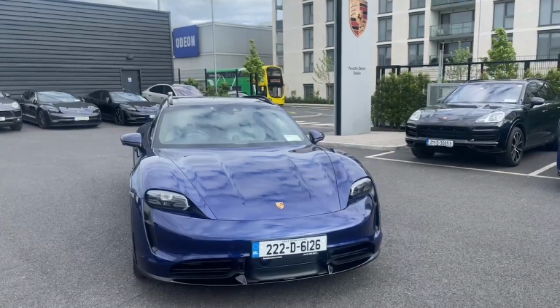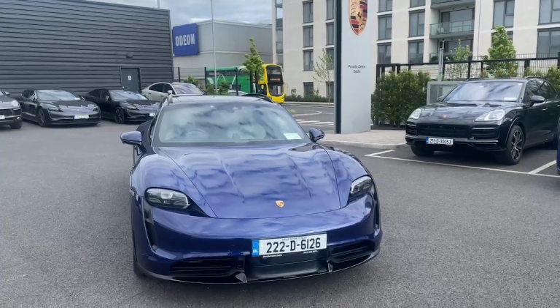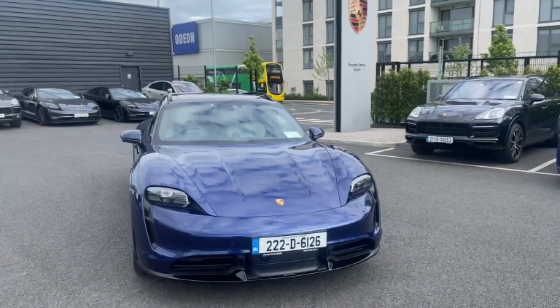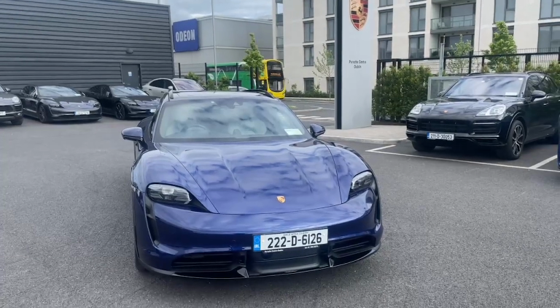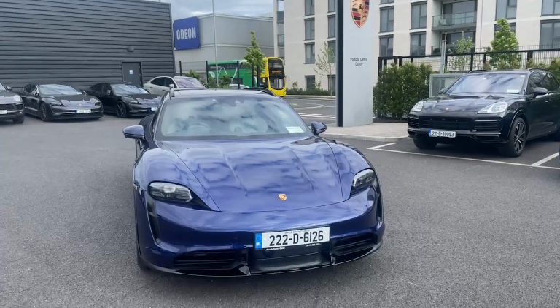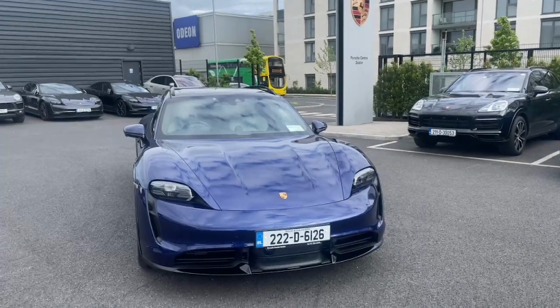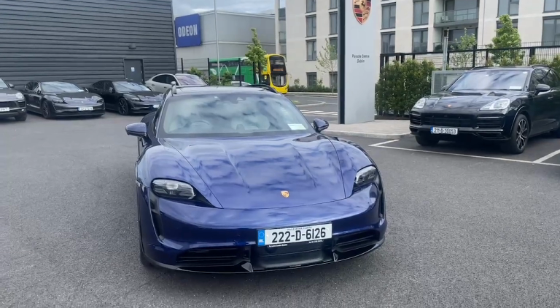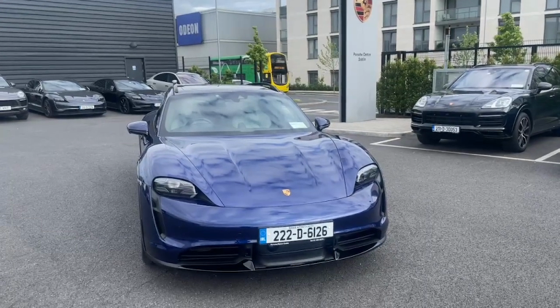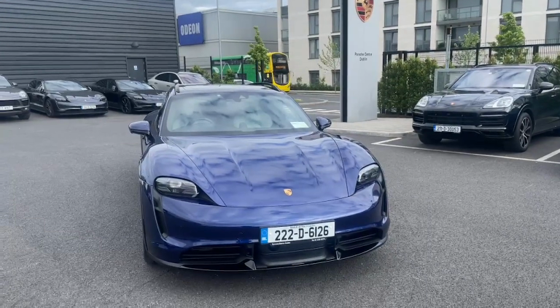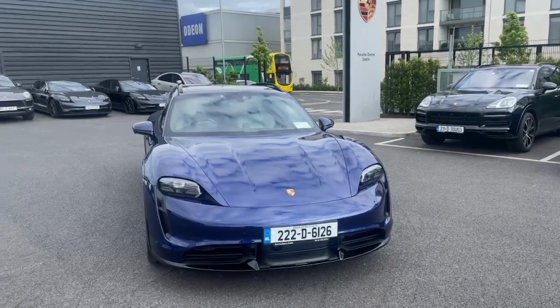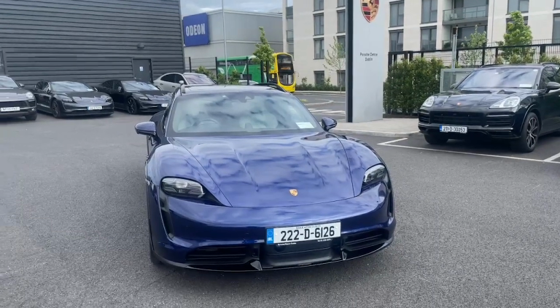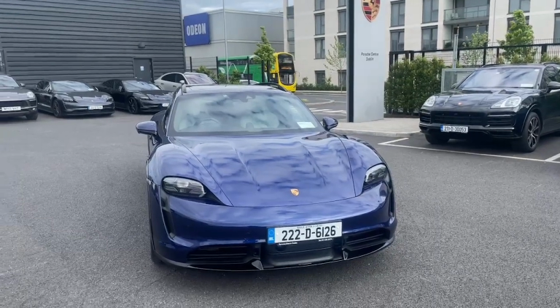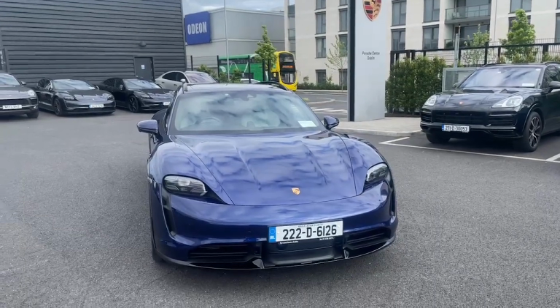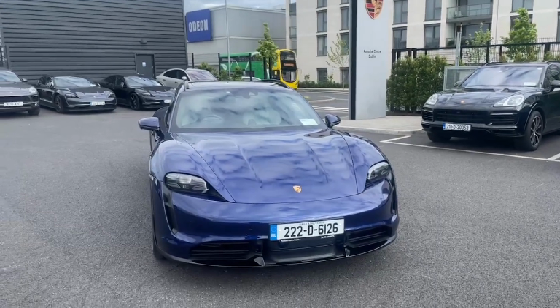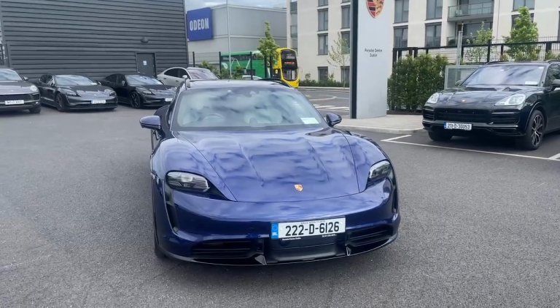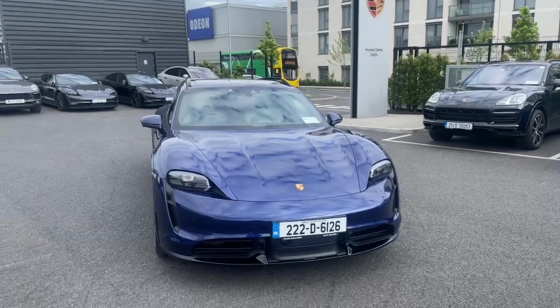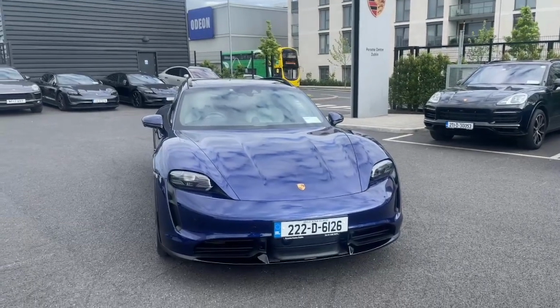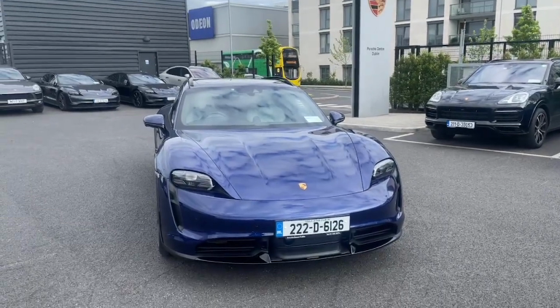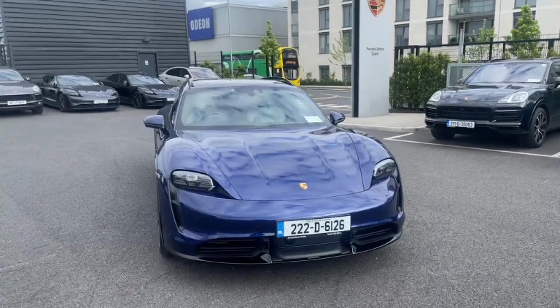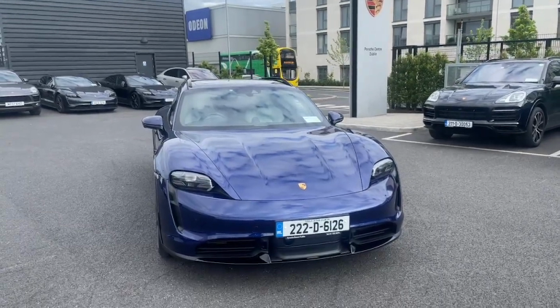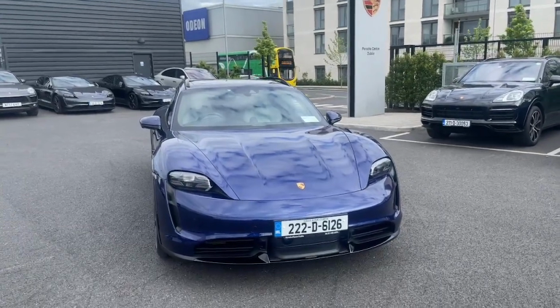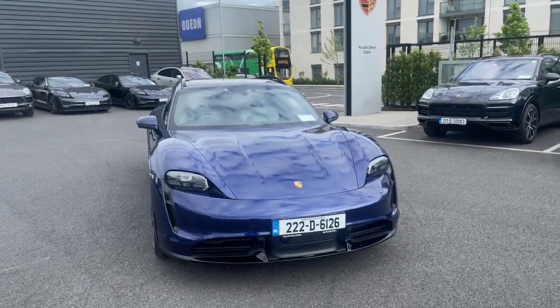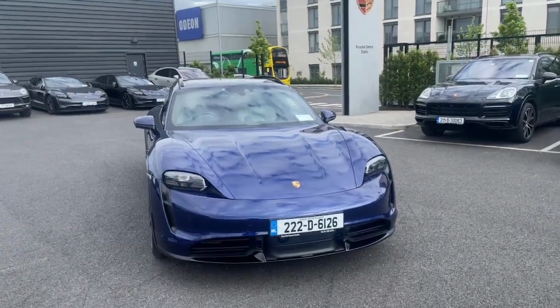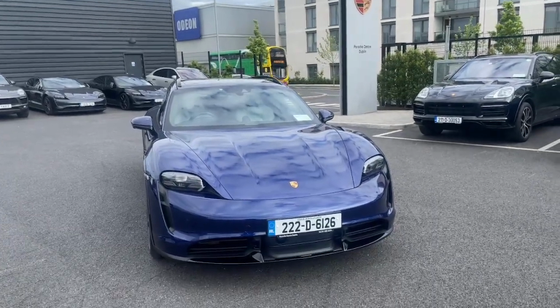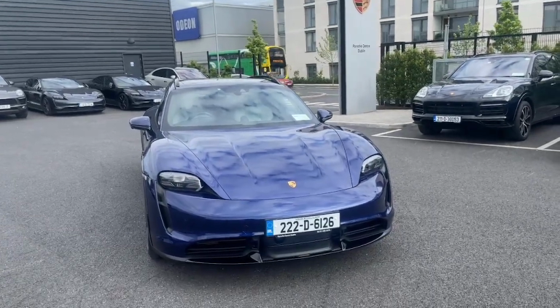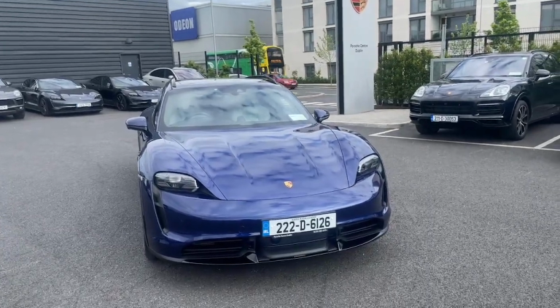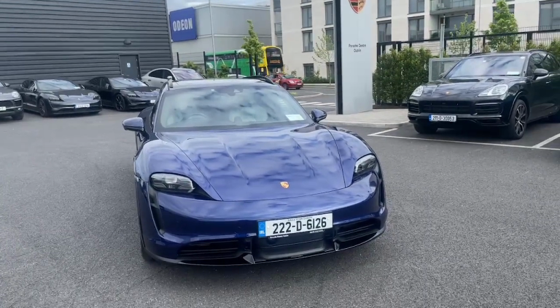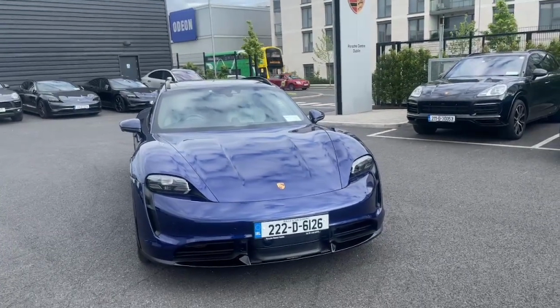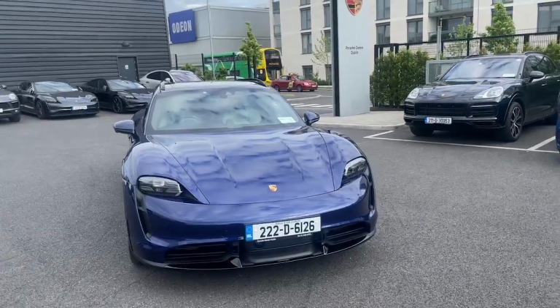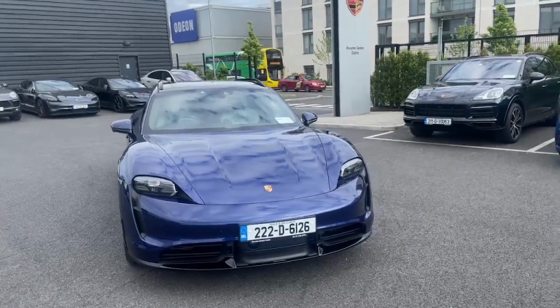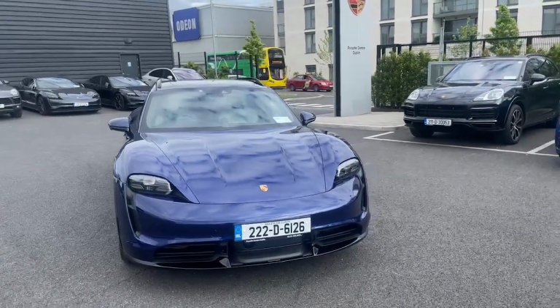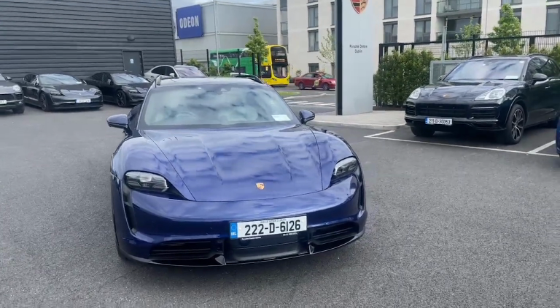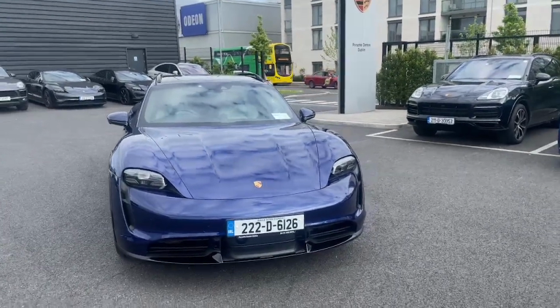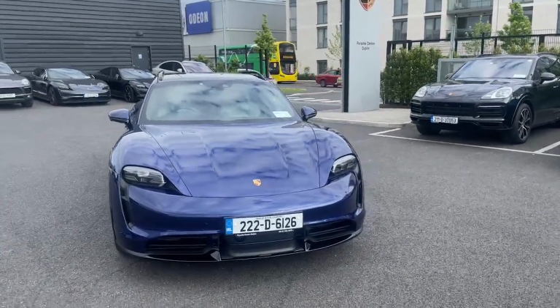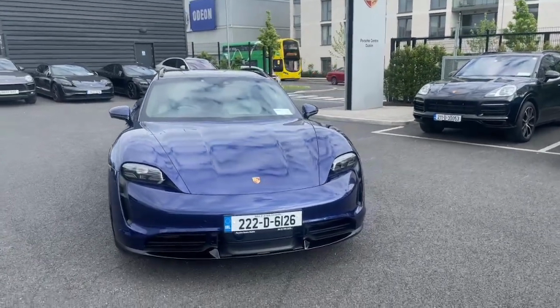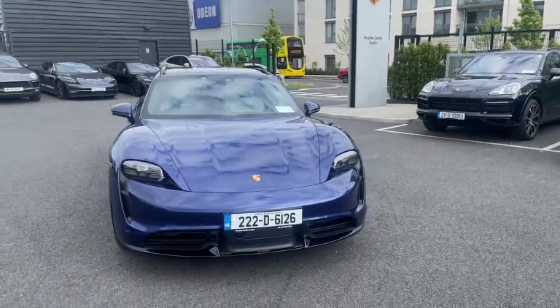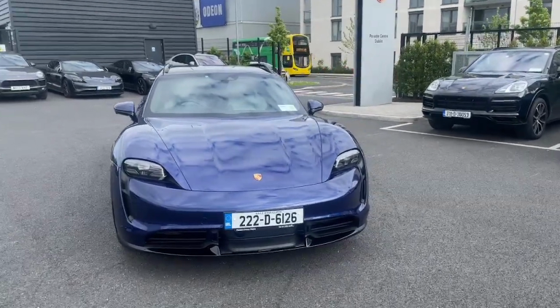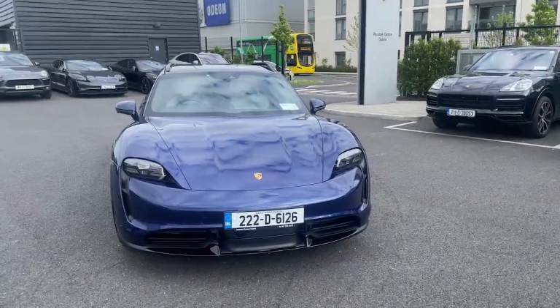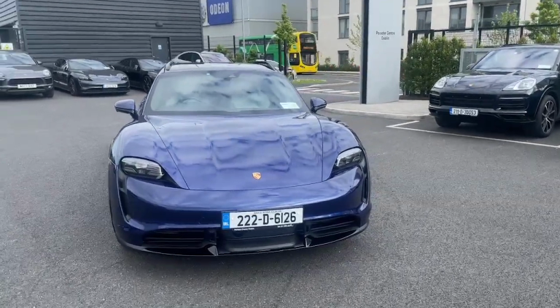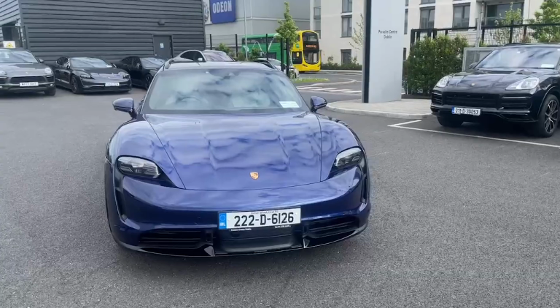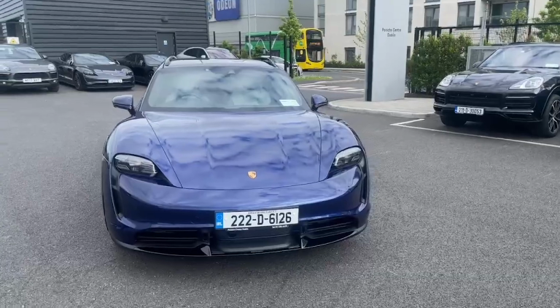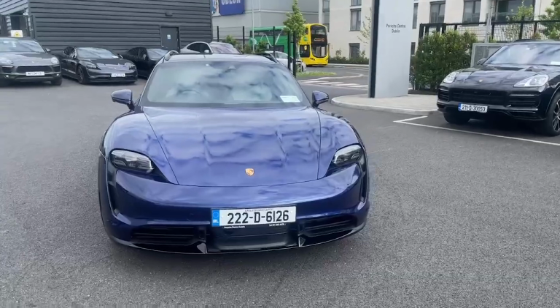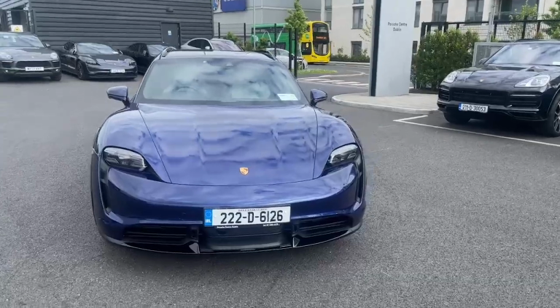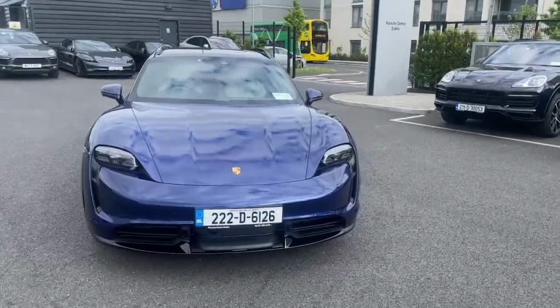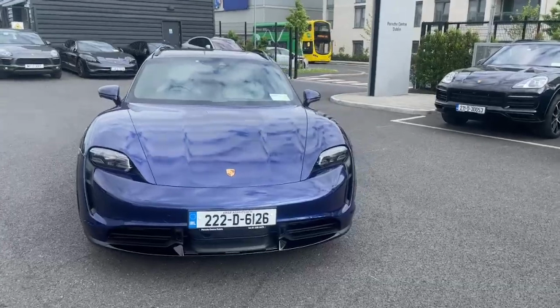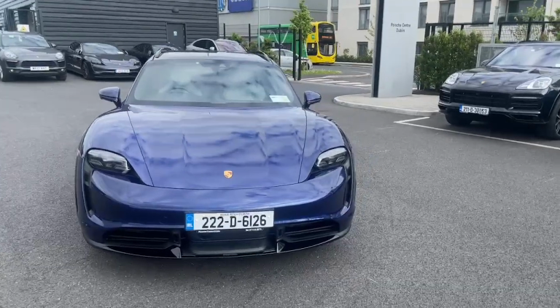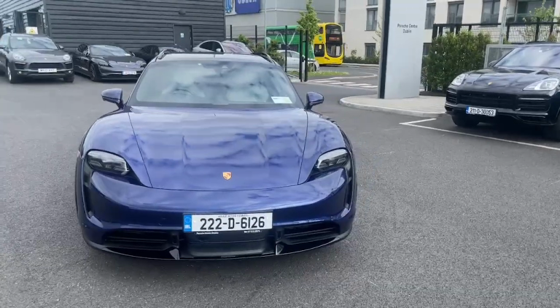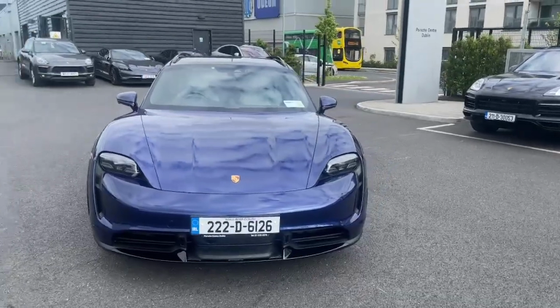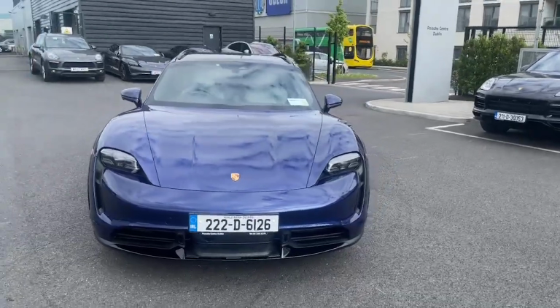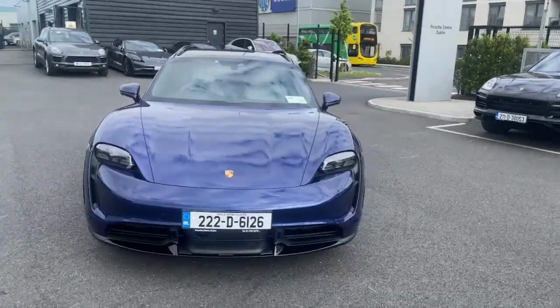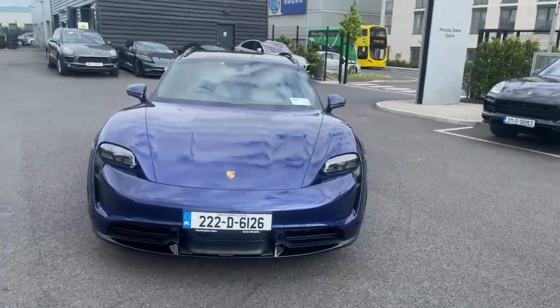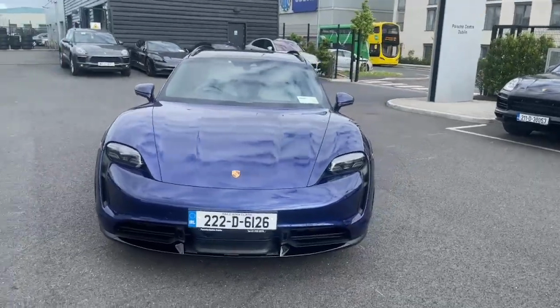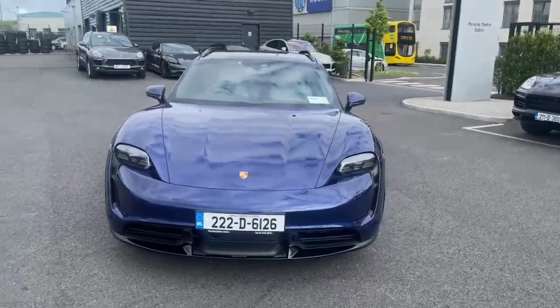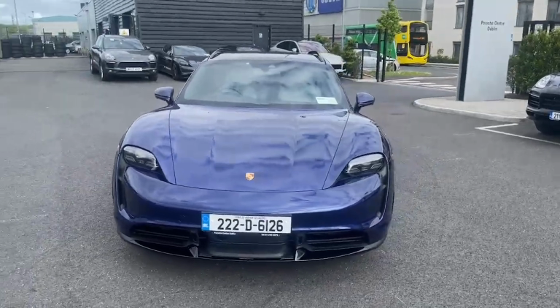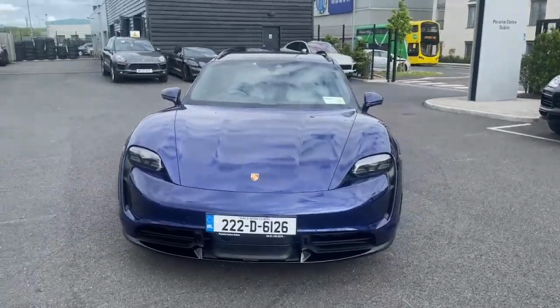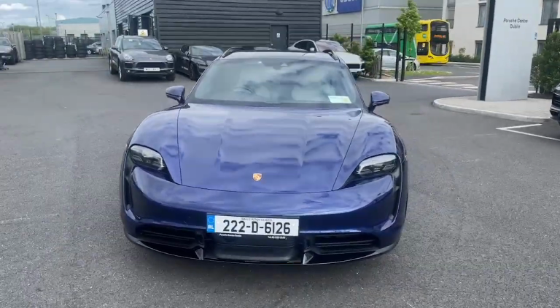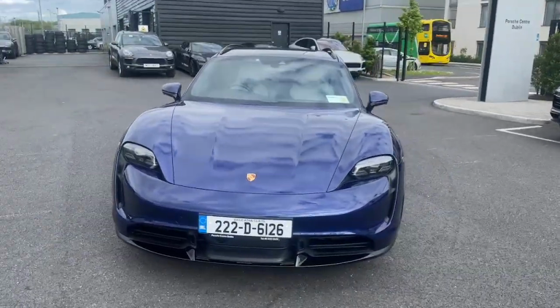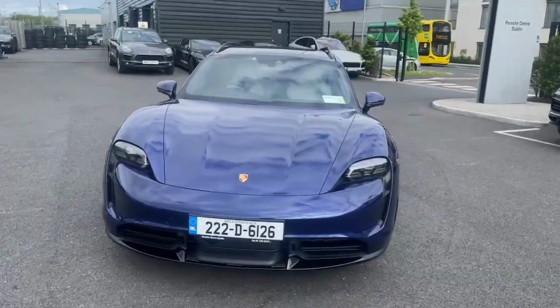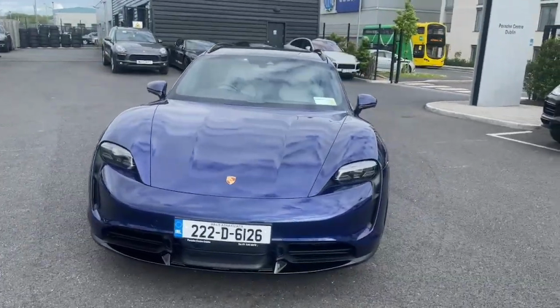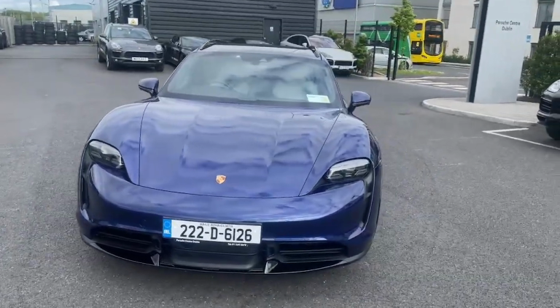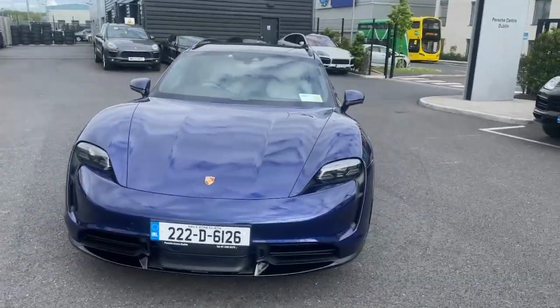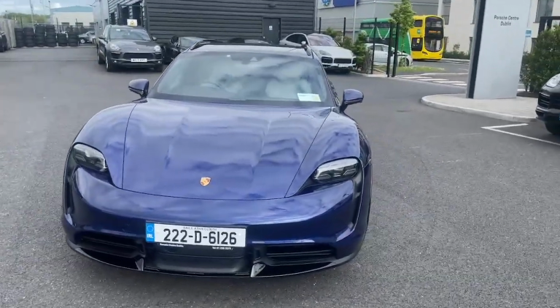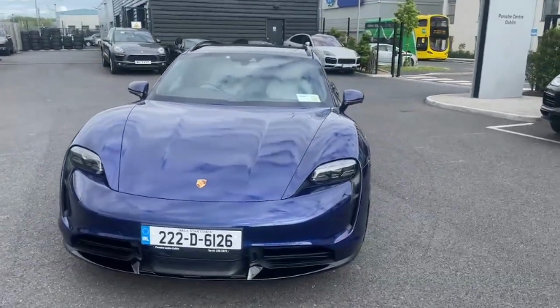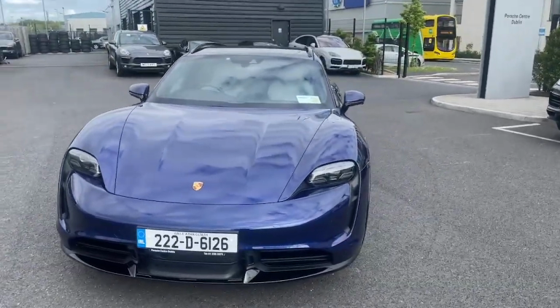Conor here from the Porsche Centre Dublin. Today we are looking at the 2022 Taycan Turbo S.